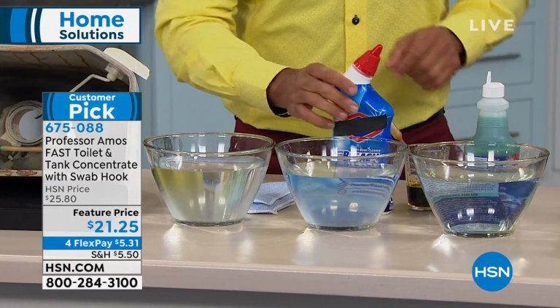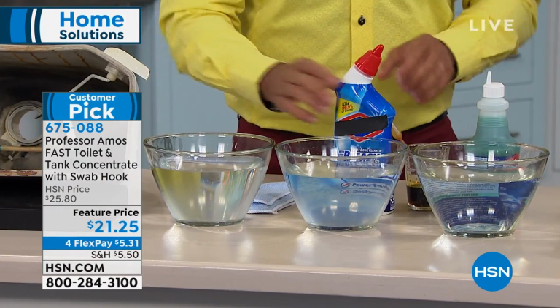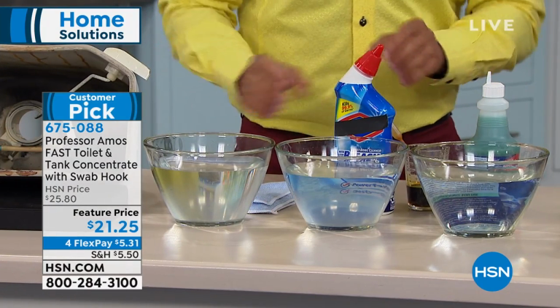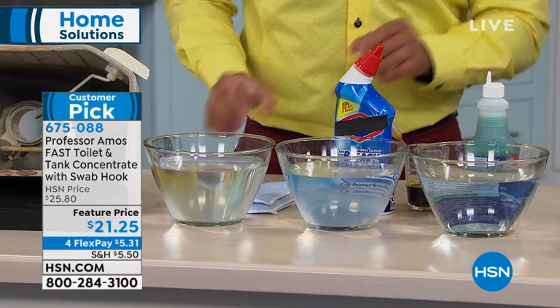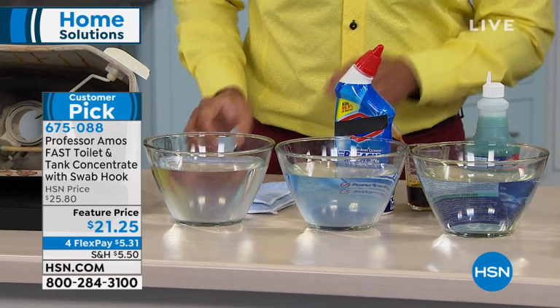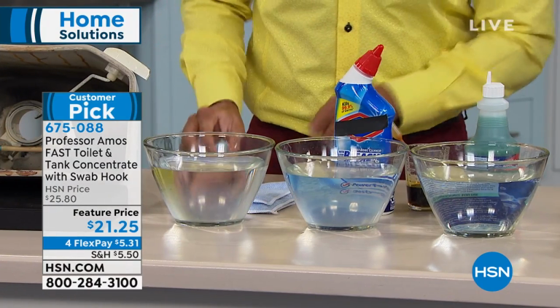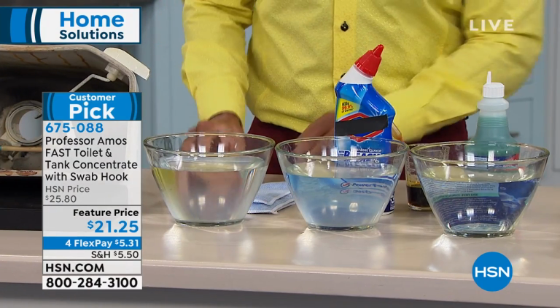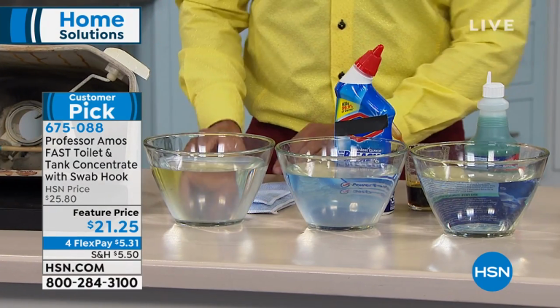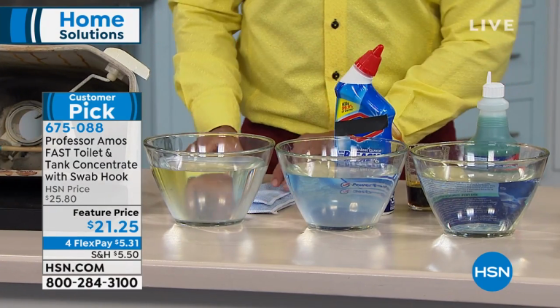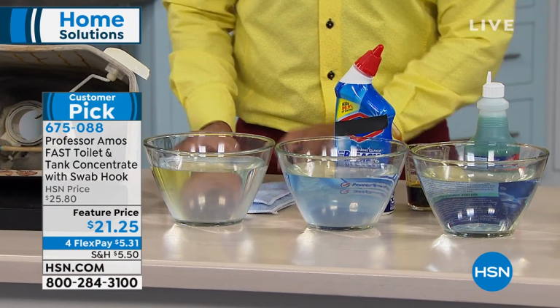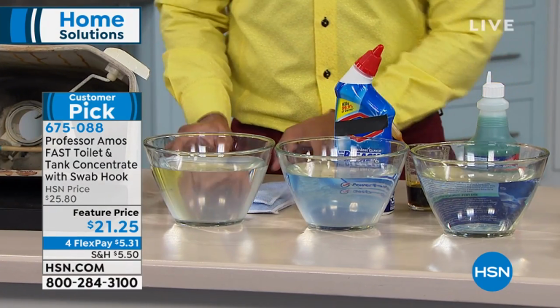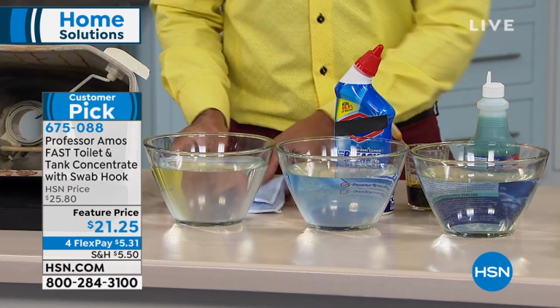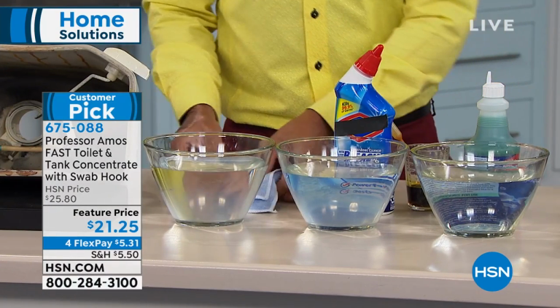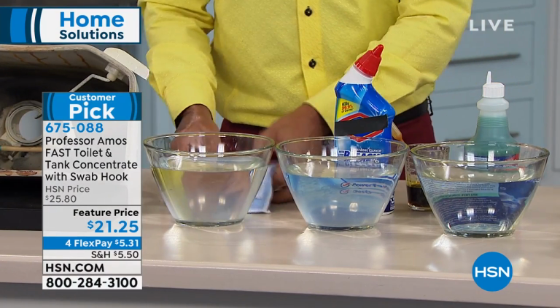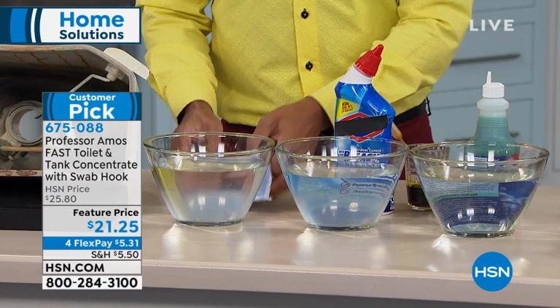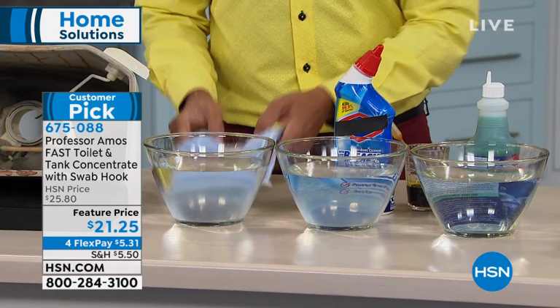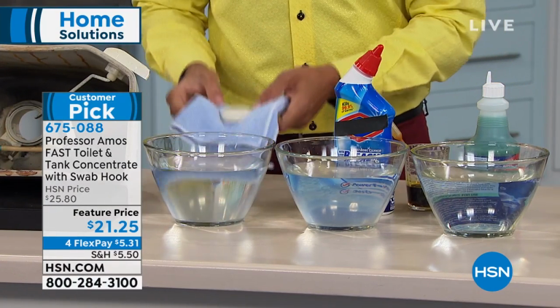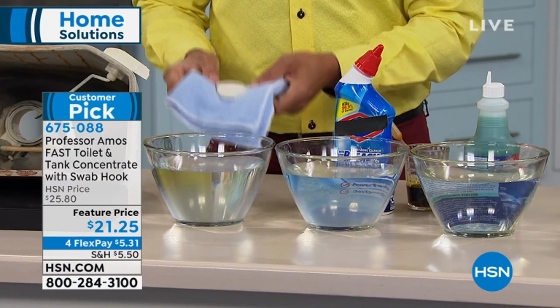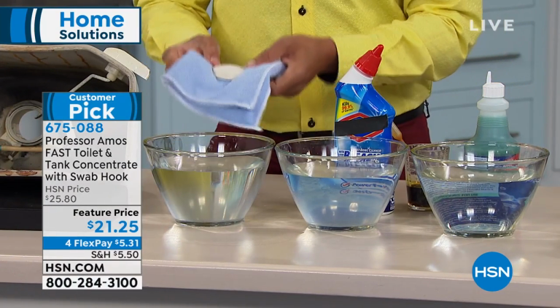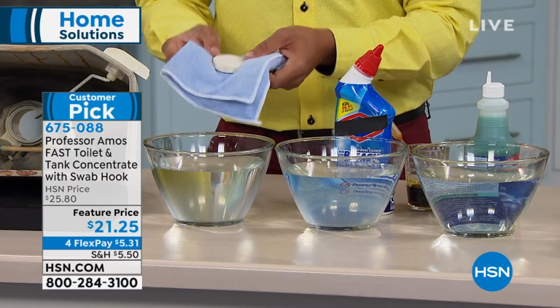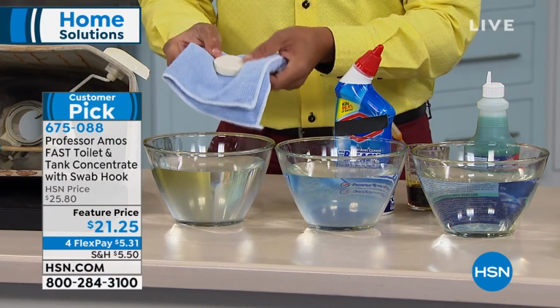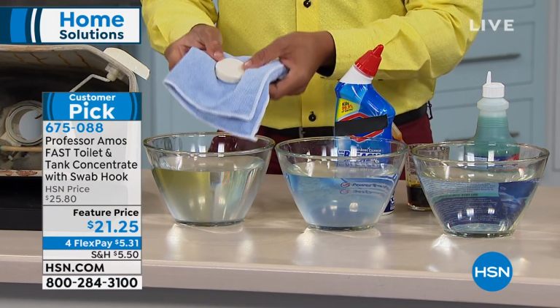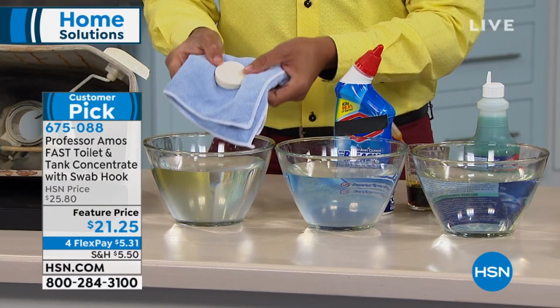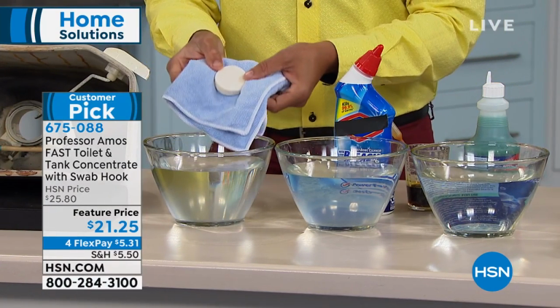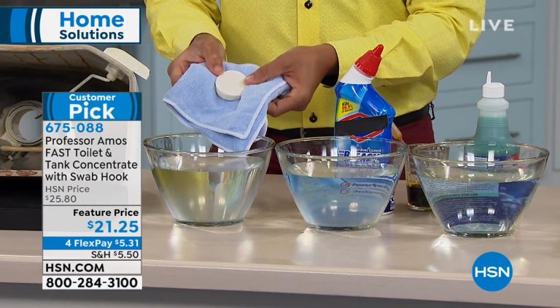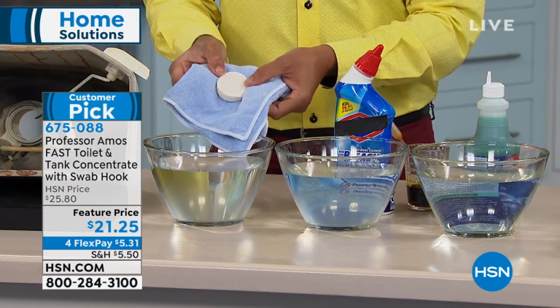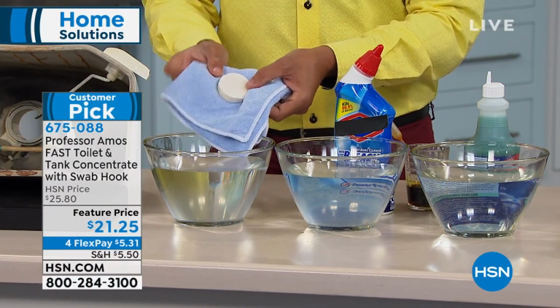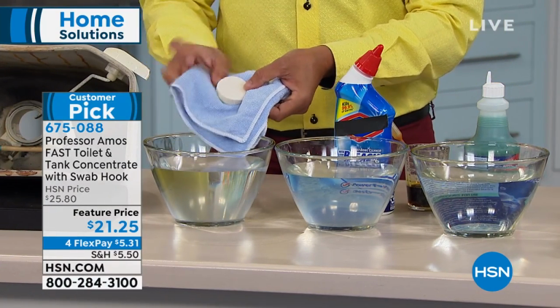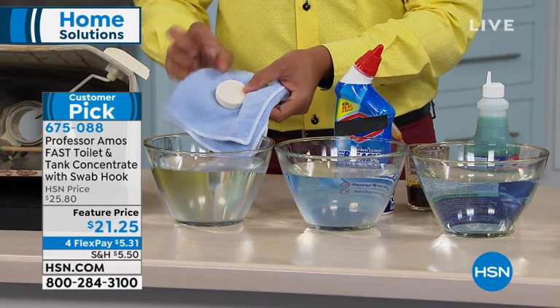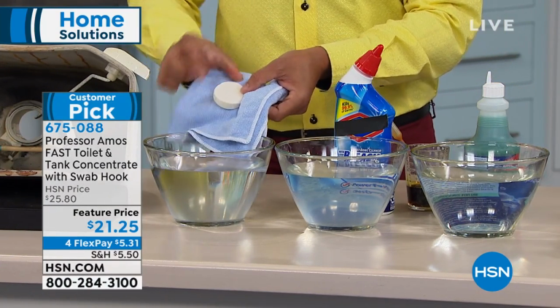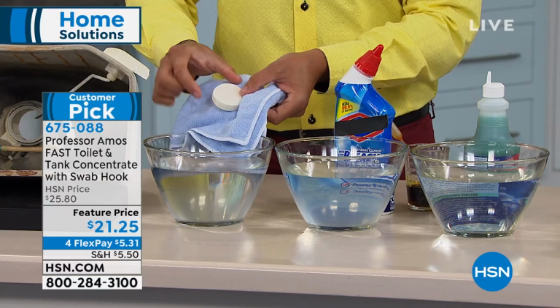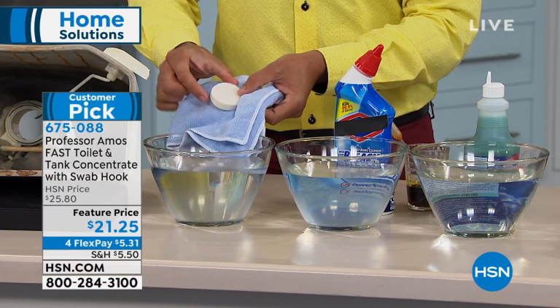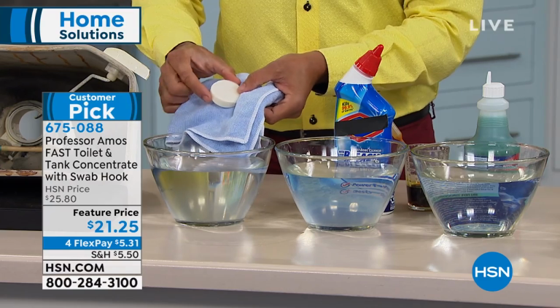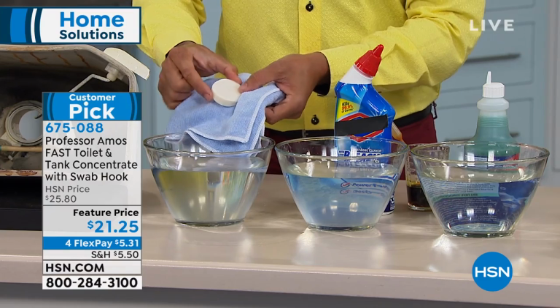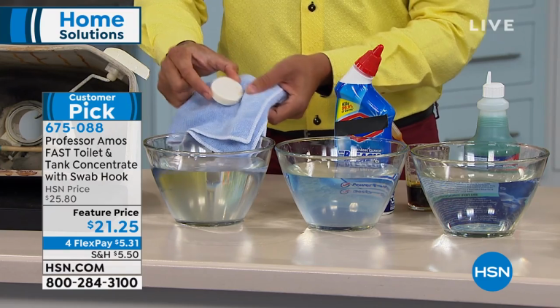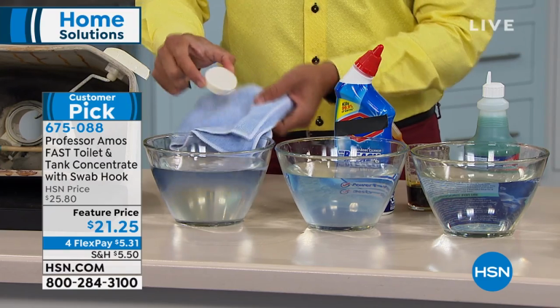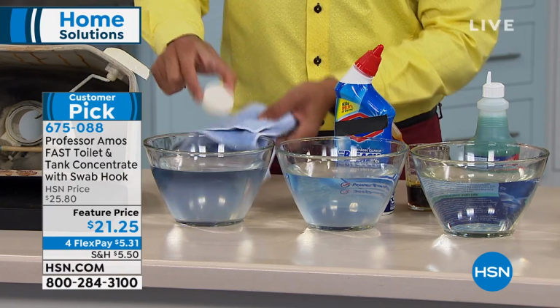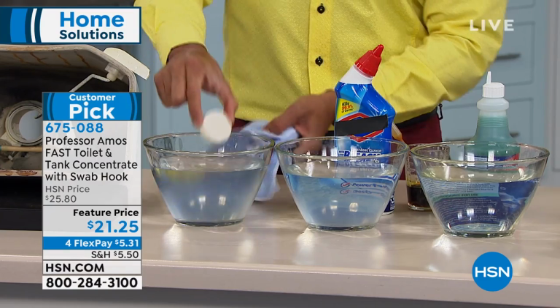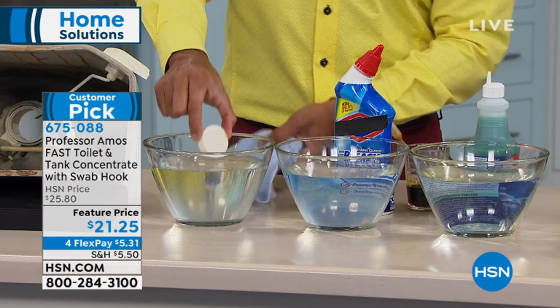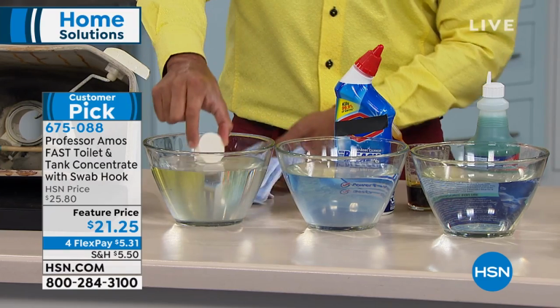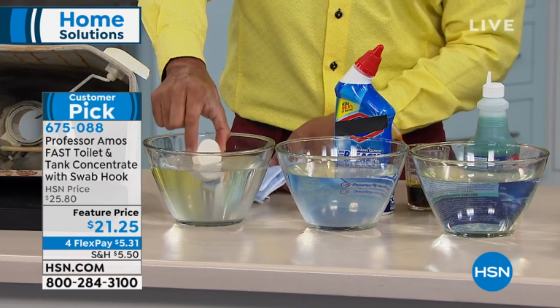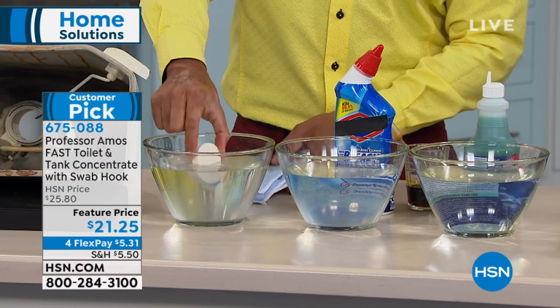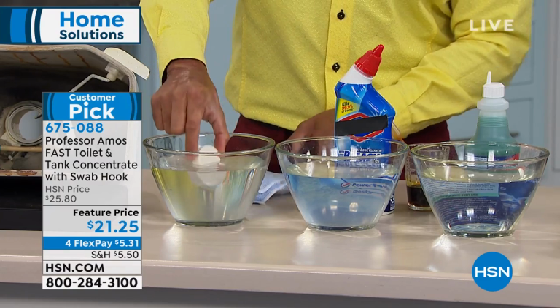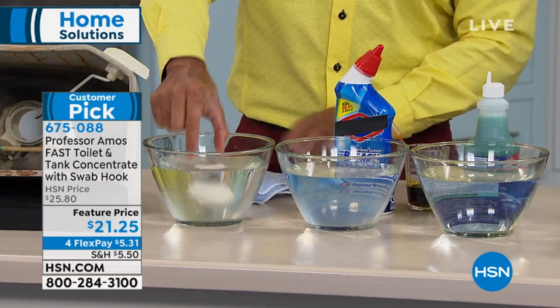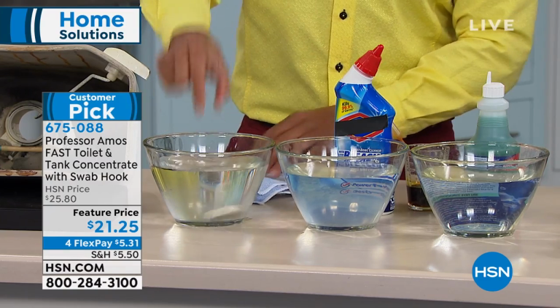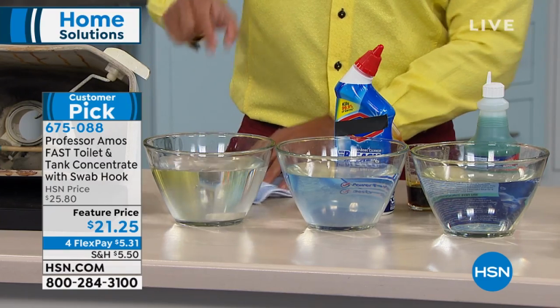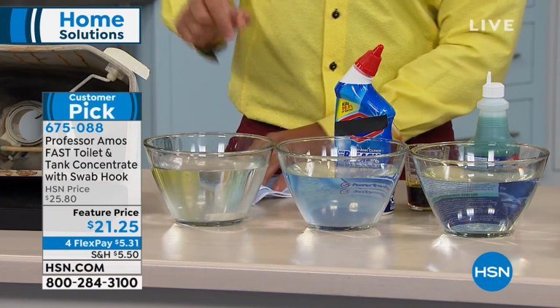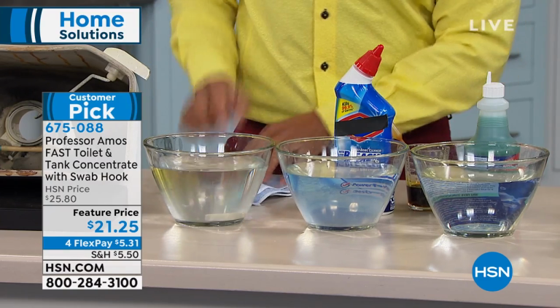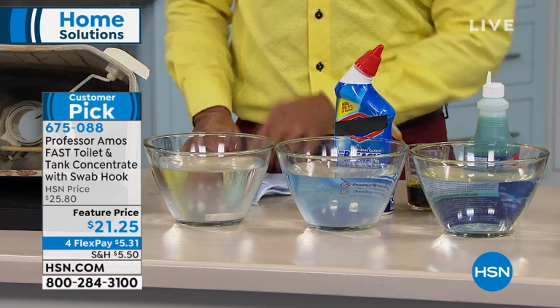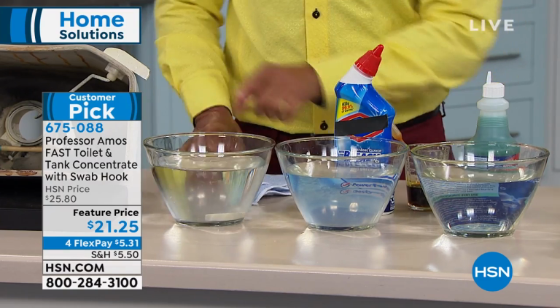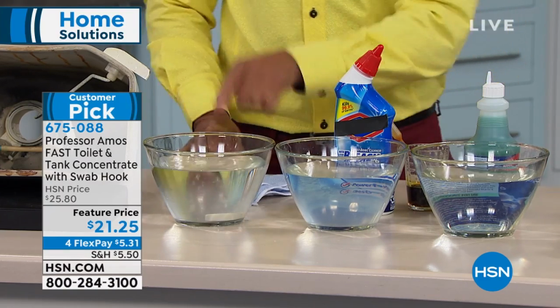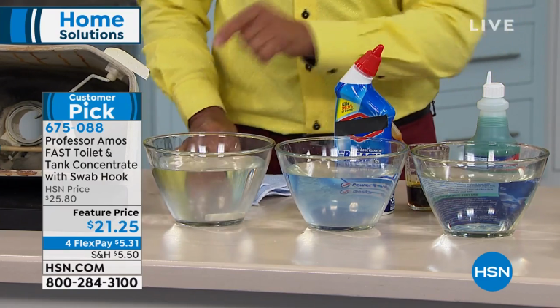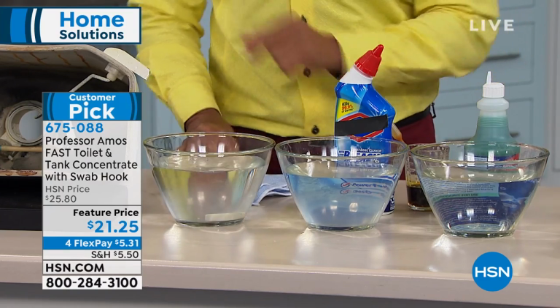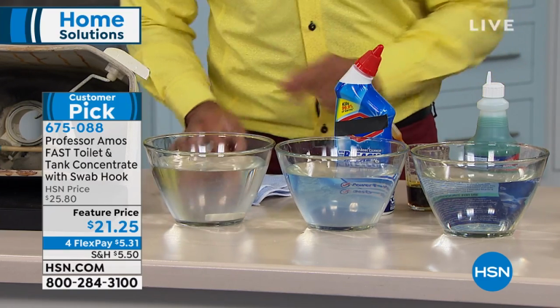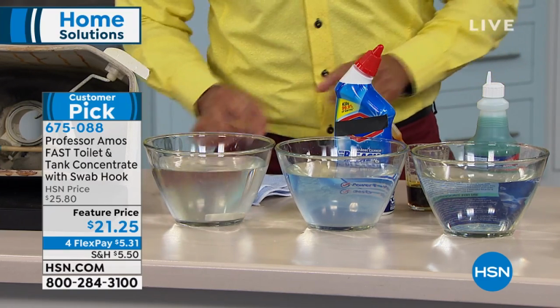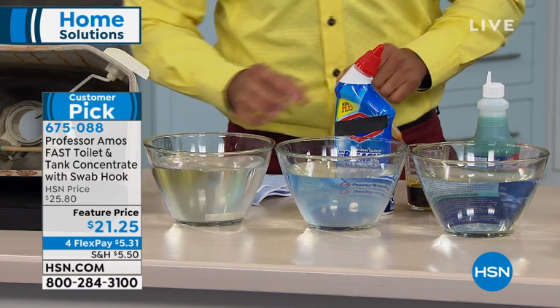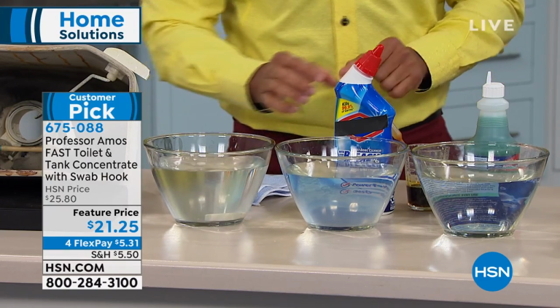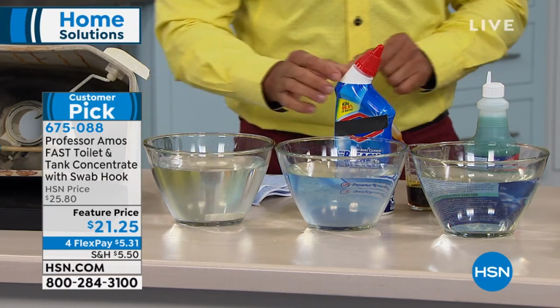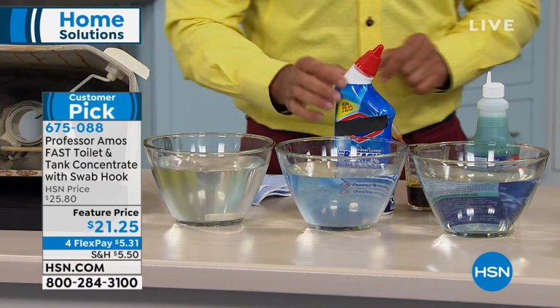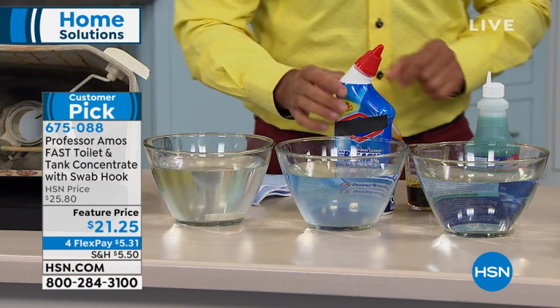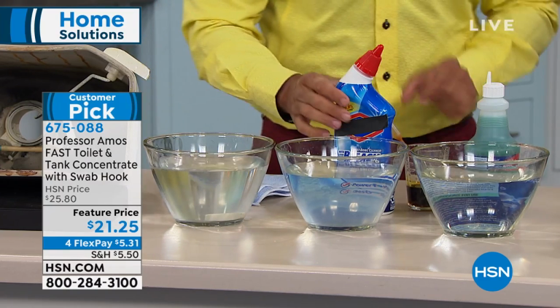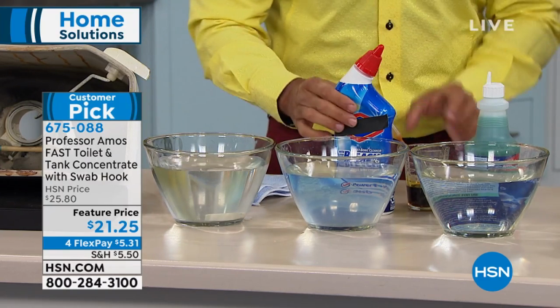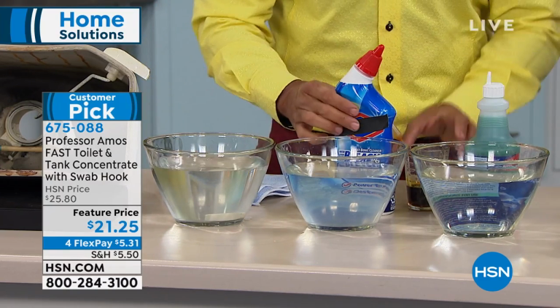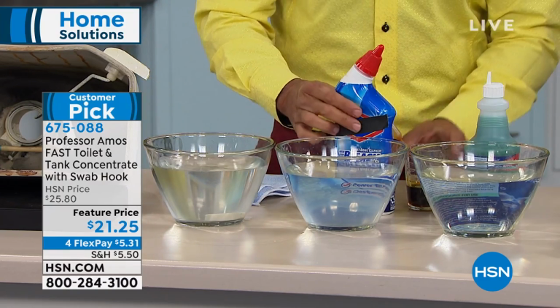What I'm gonna do is take this tablet and put that right into test bowl number one.